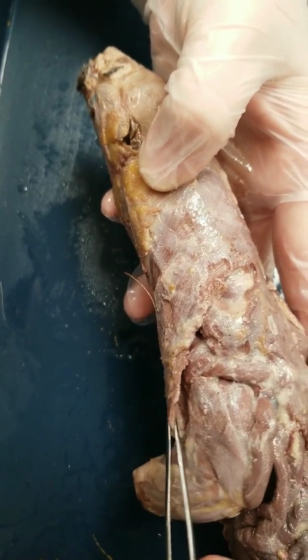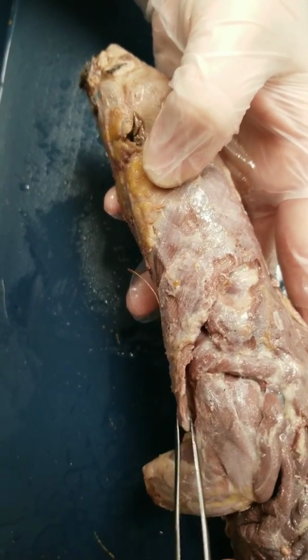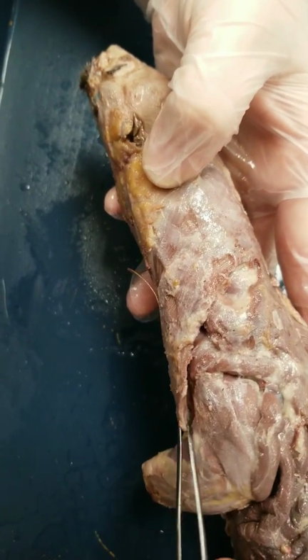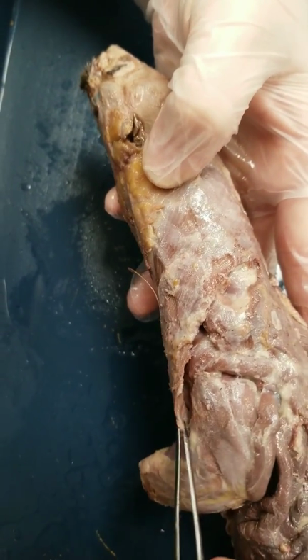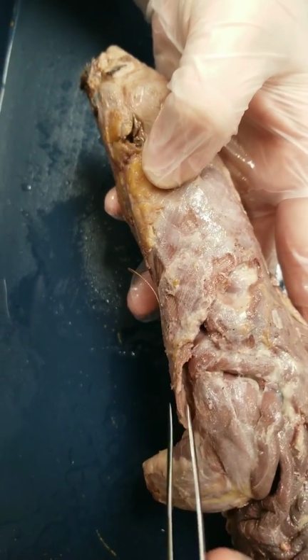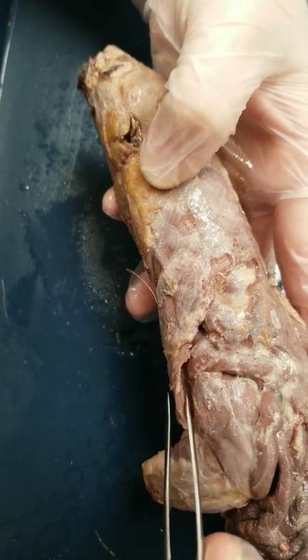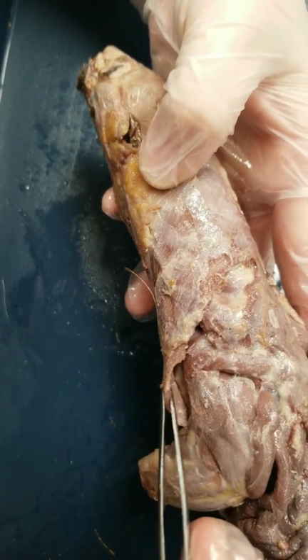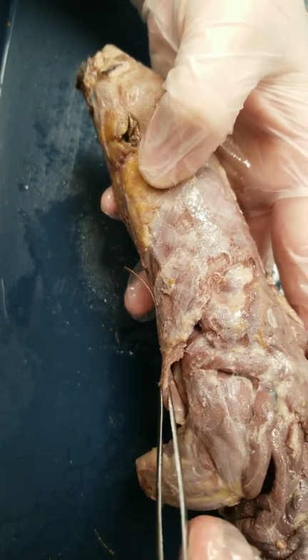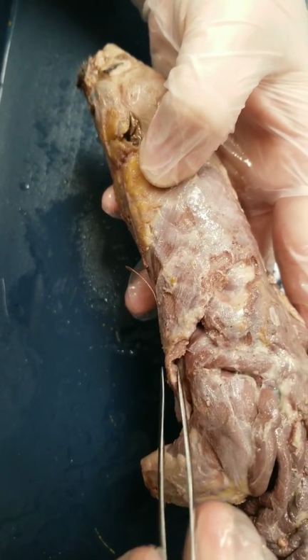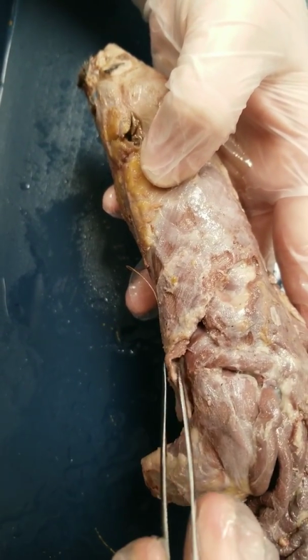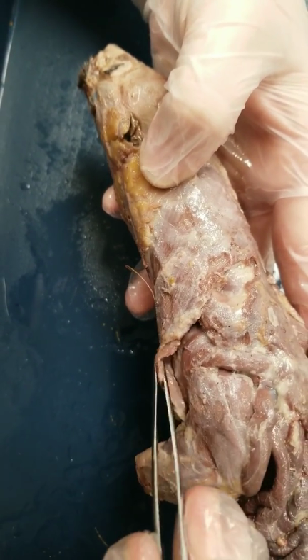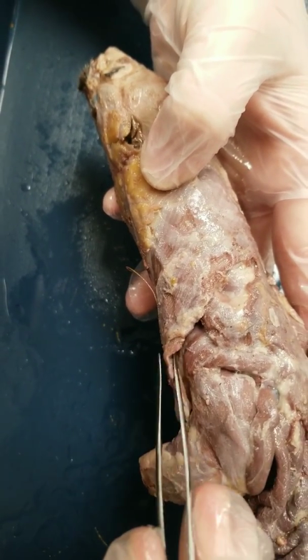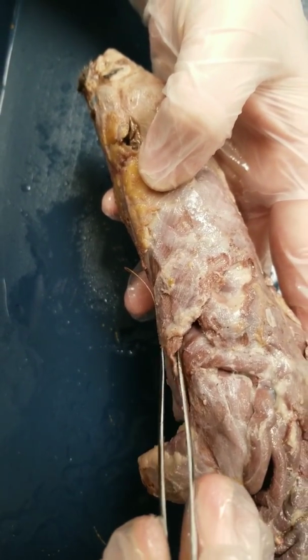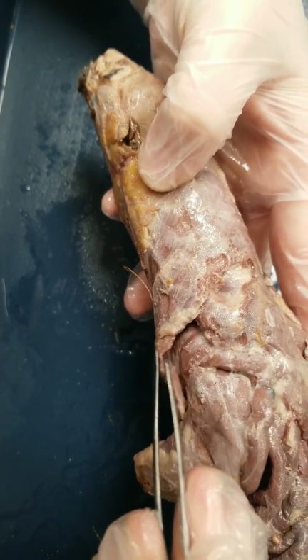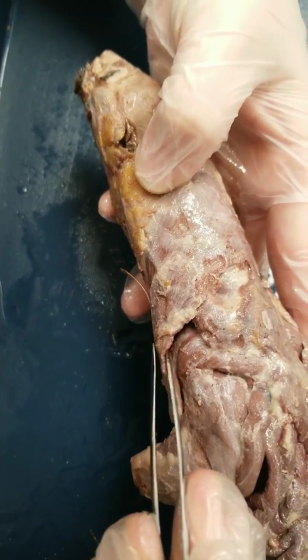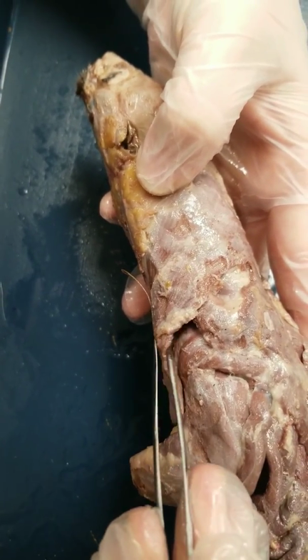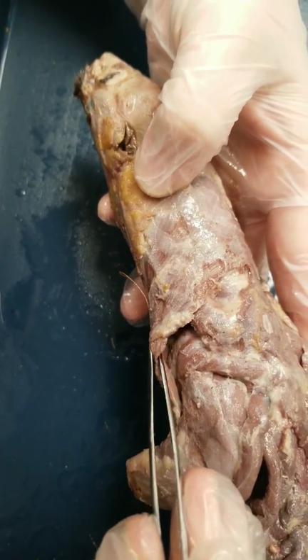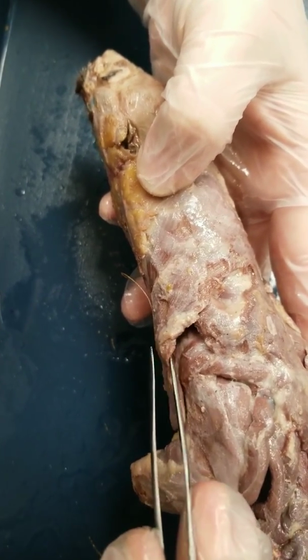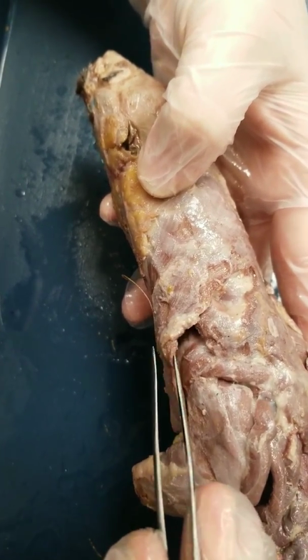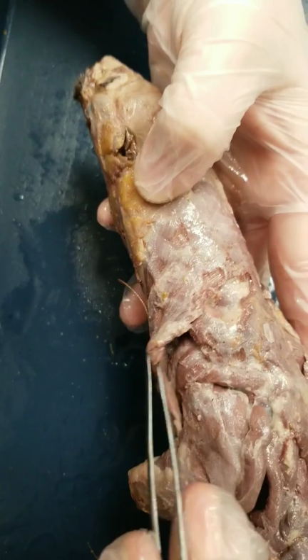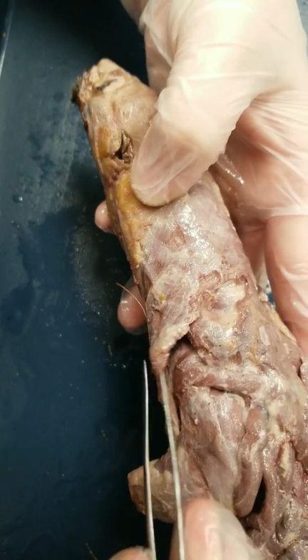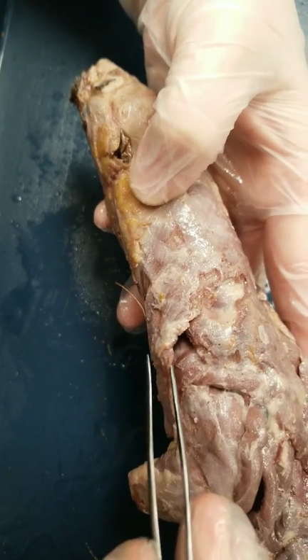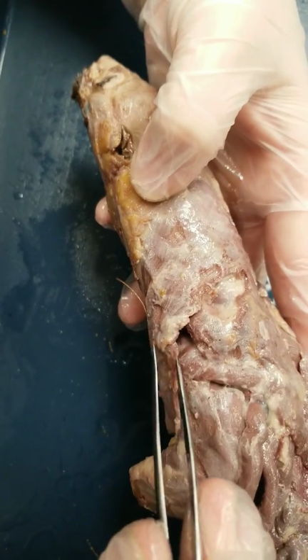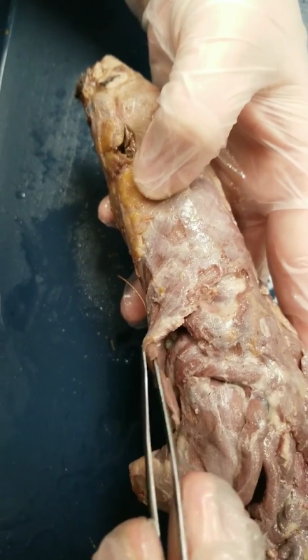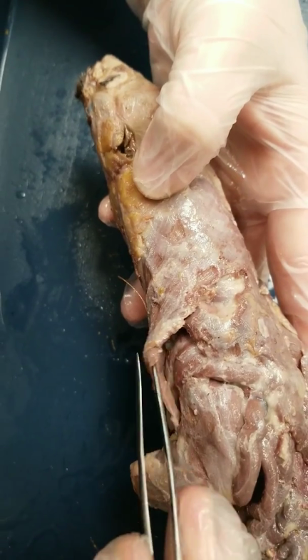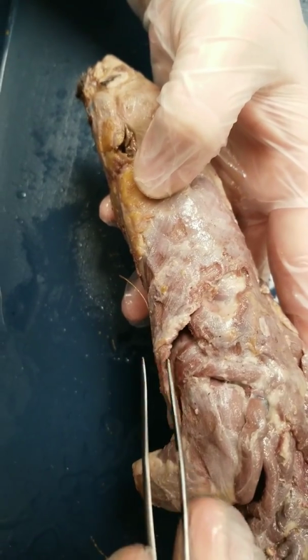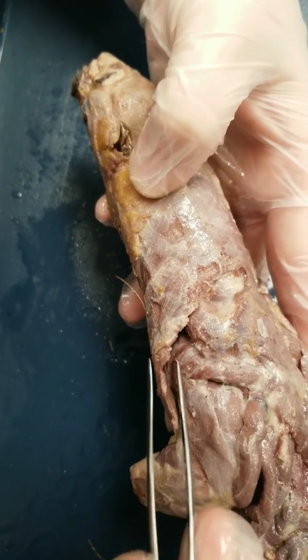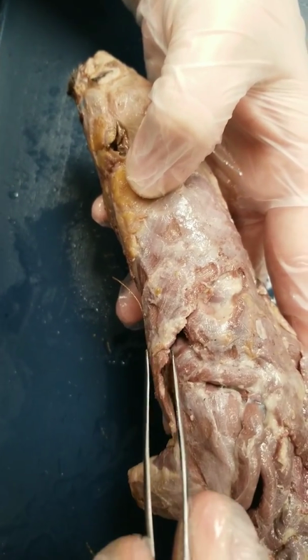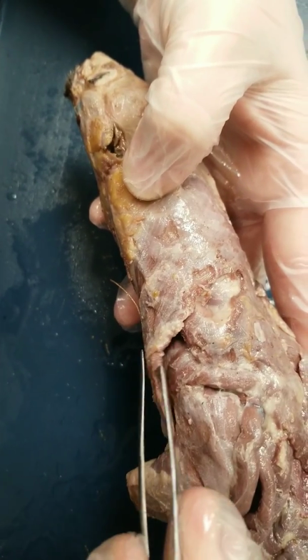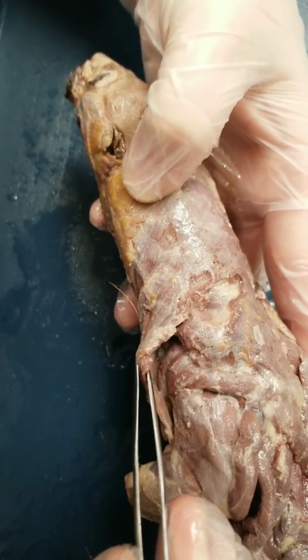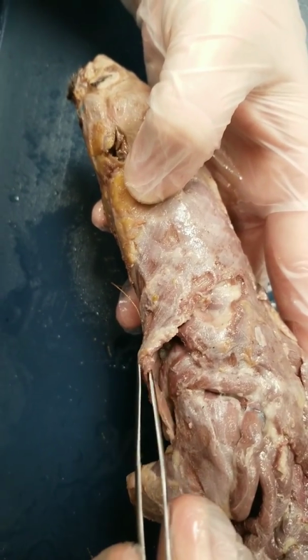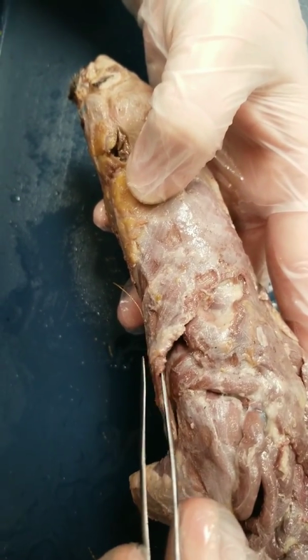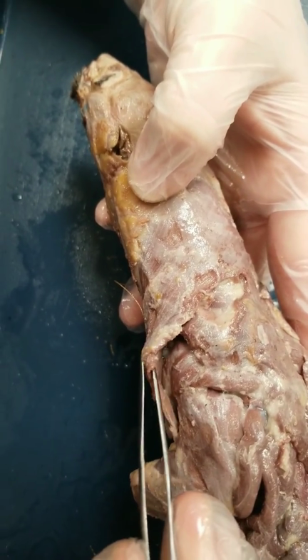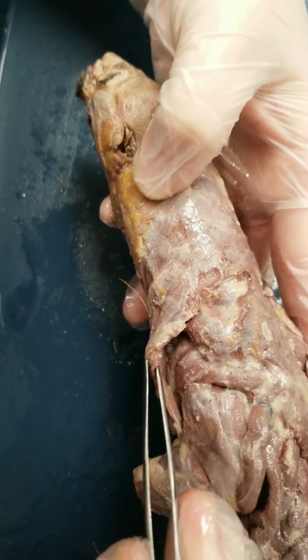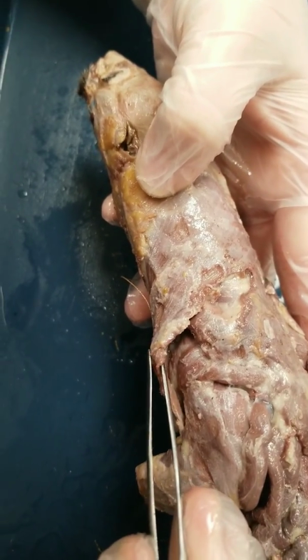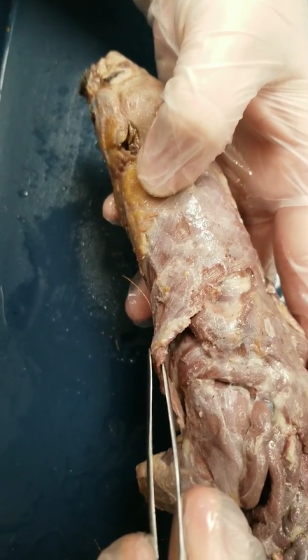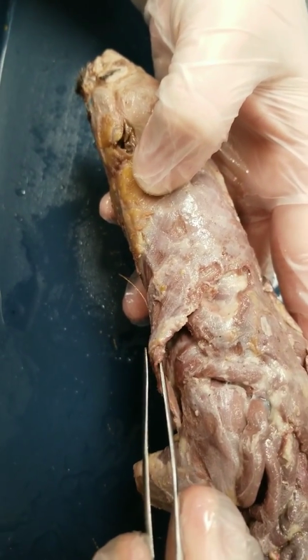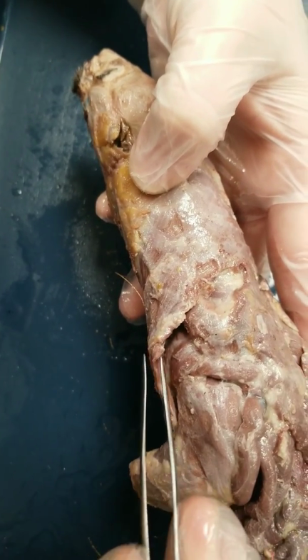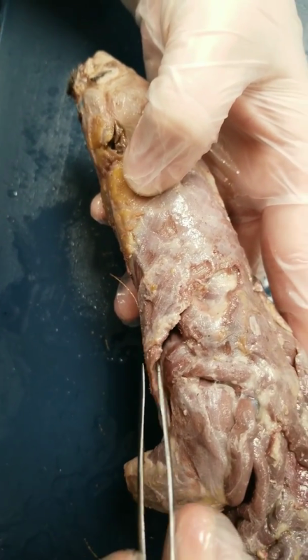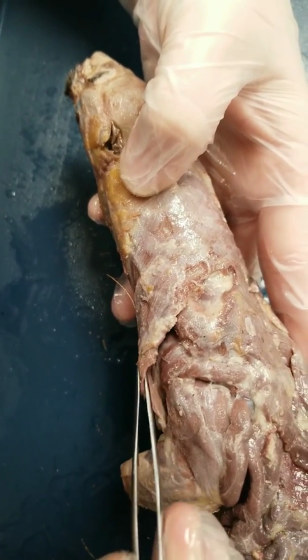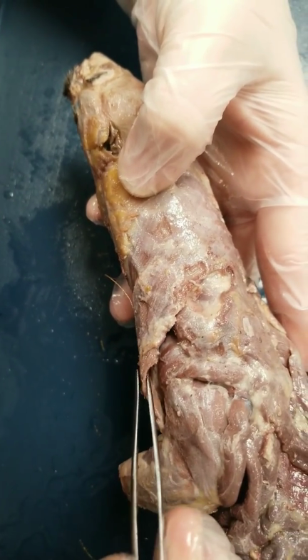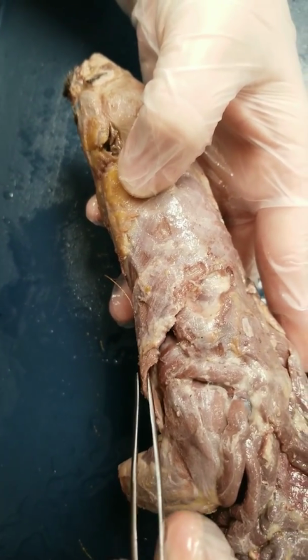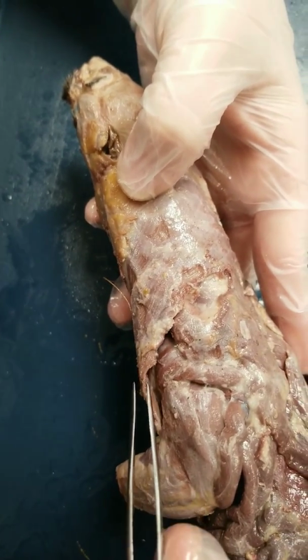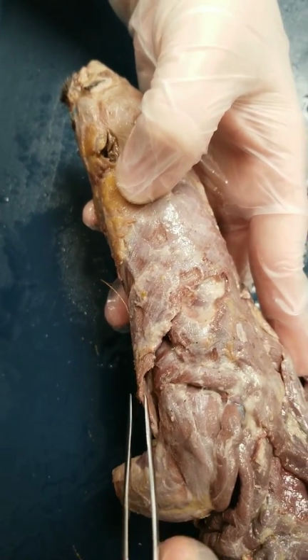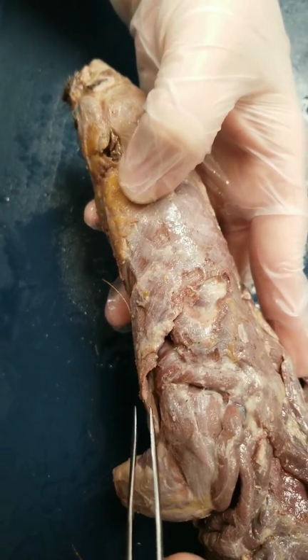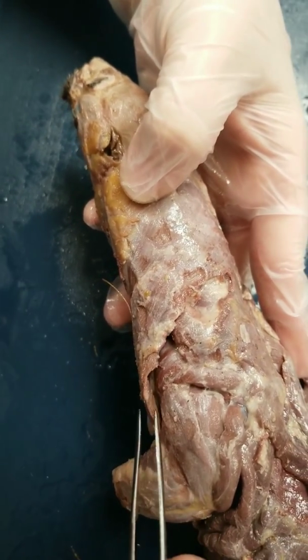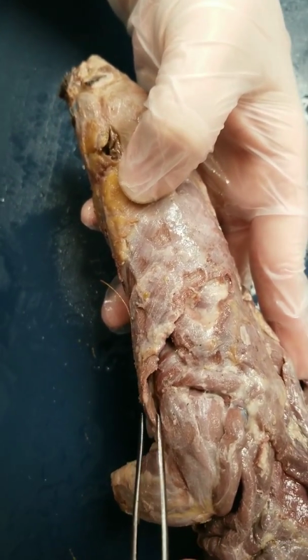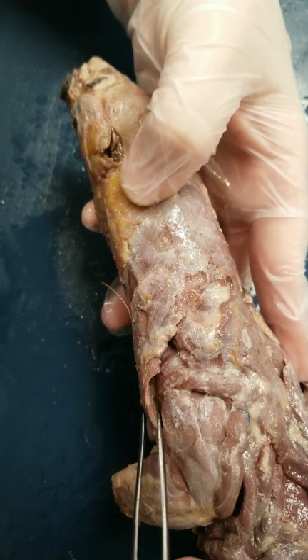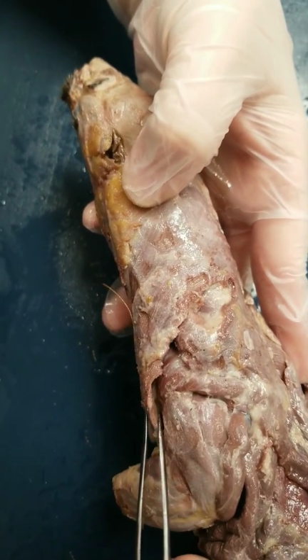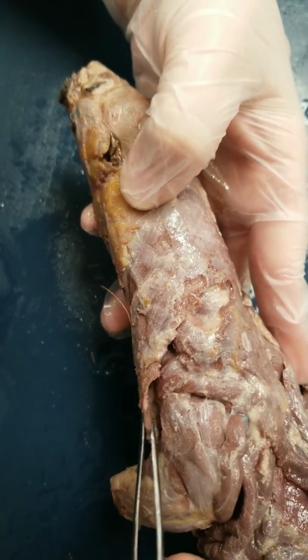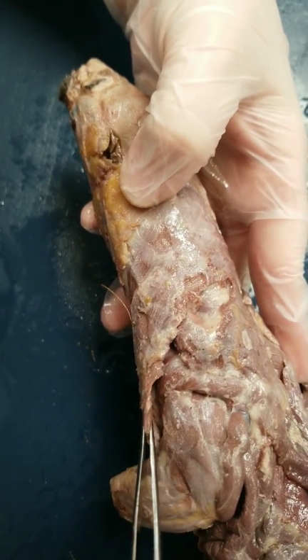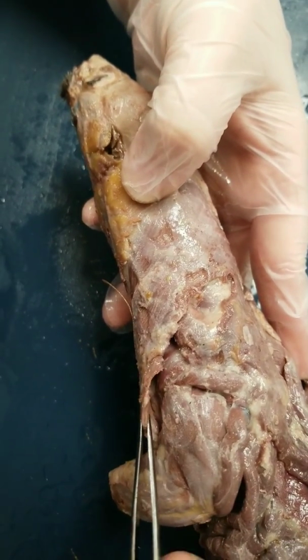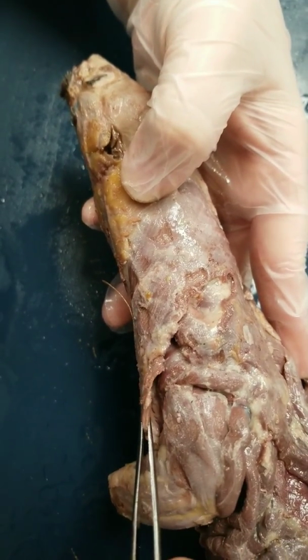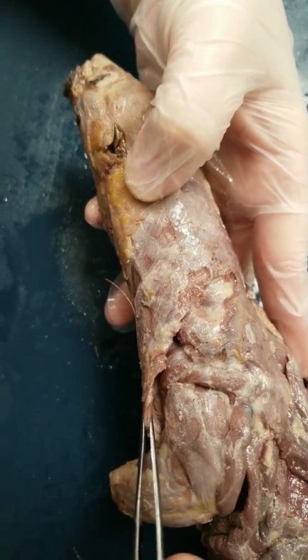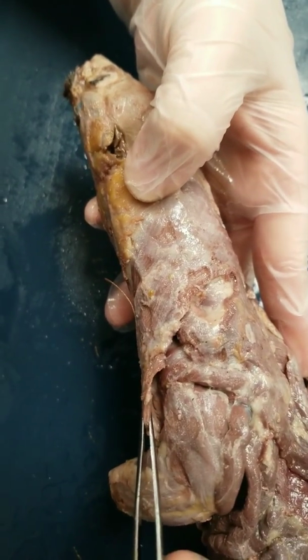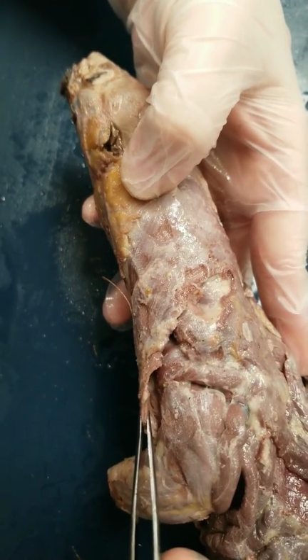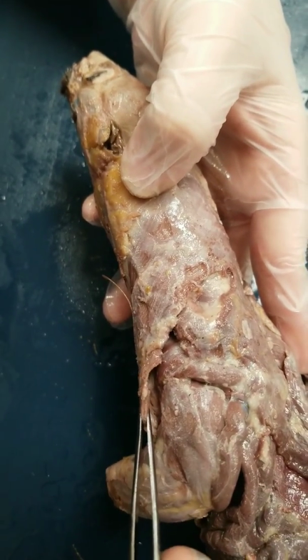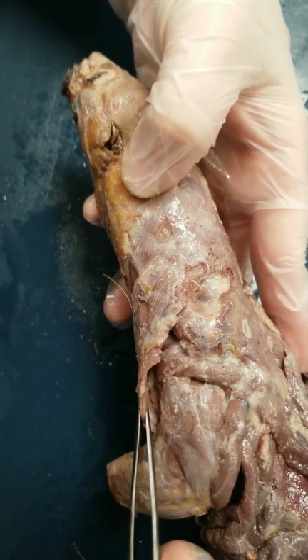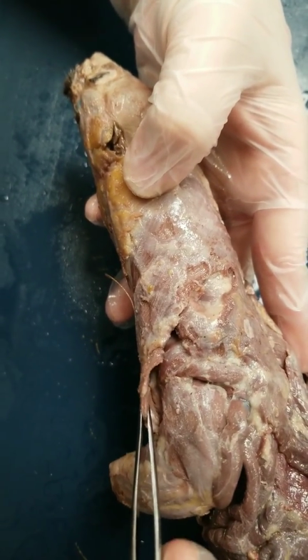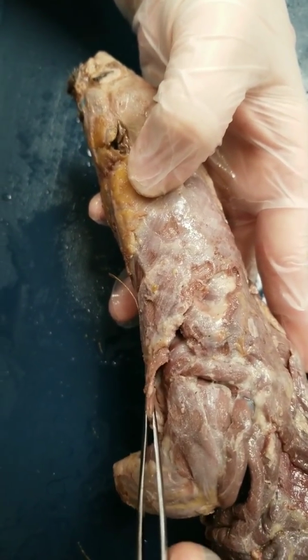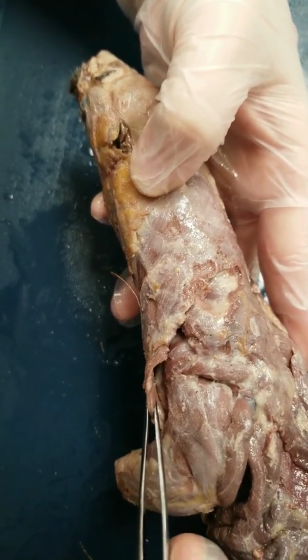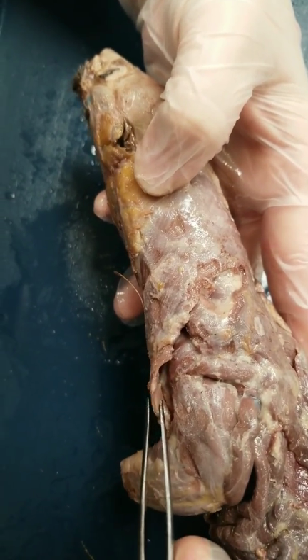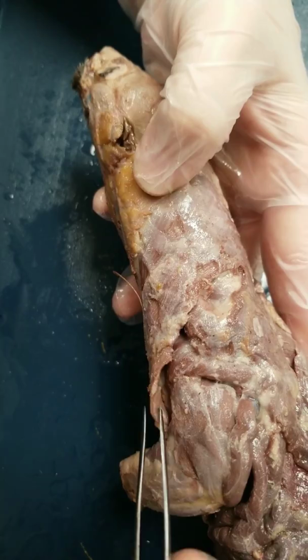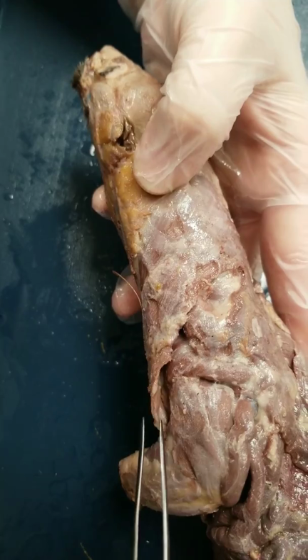This muscle is the clavodeltoid muscle. It goes over the shoulder — it's kind of like a cap, similar to our deltoid muscle in the human. This is the clavodeltoid muscle.